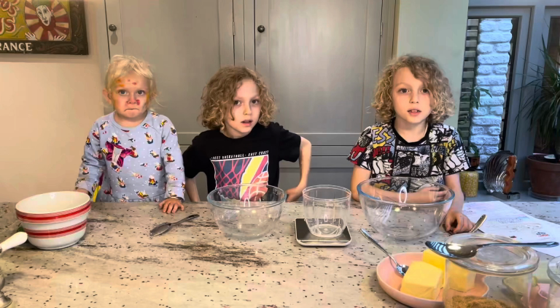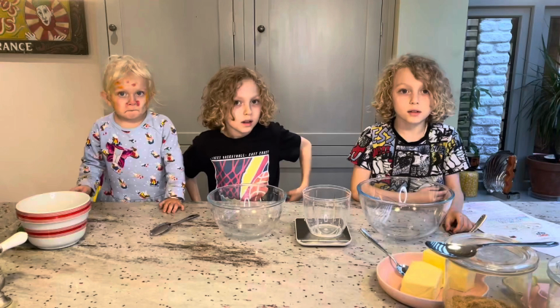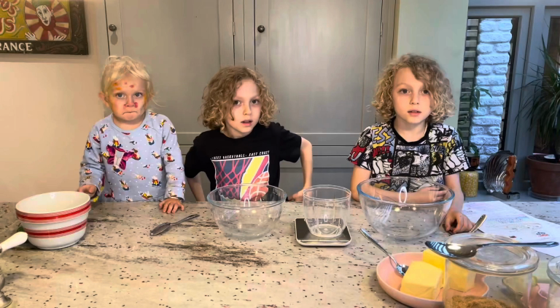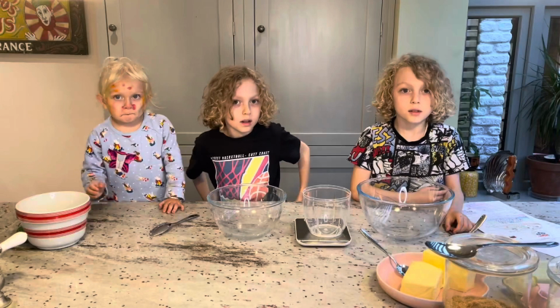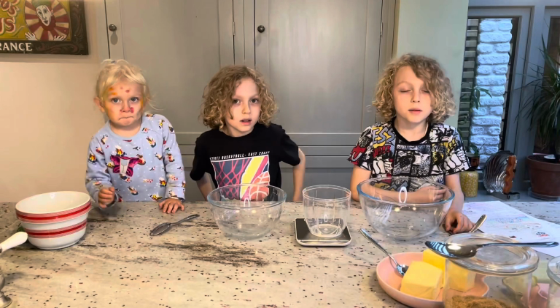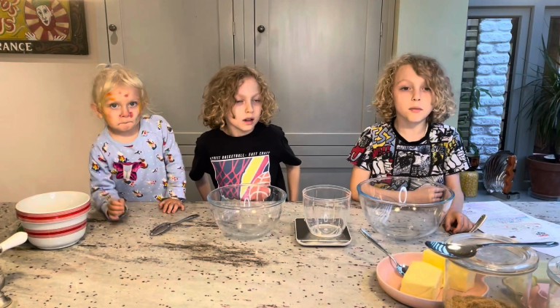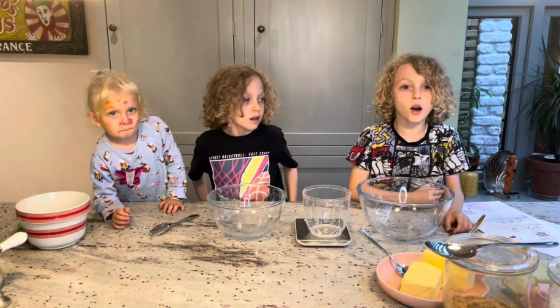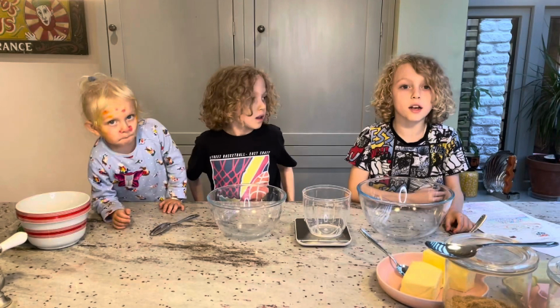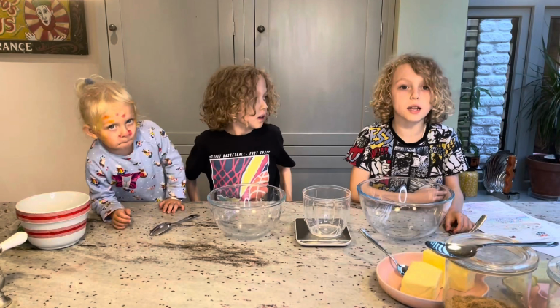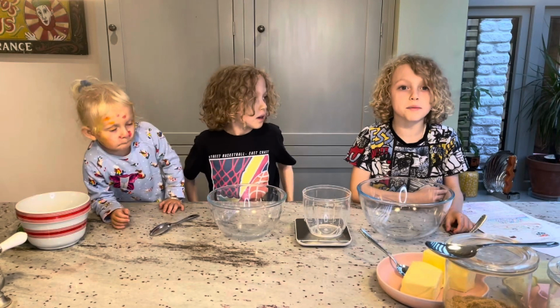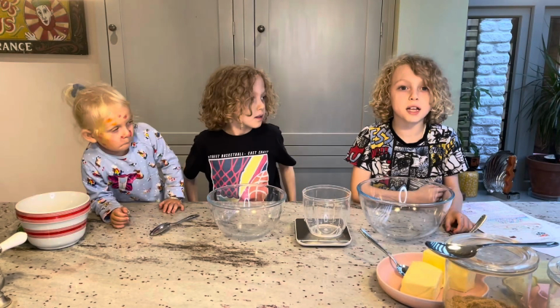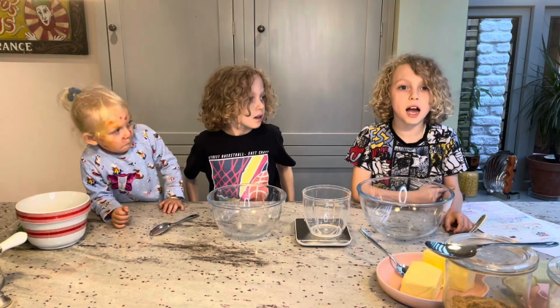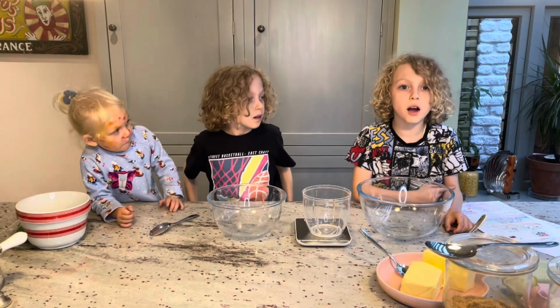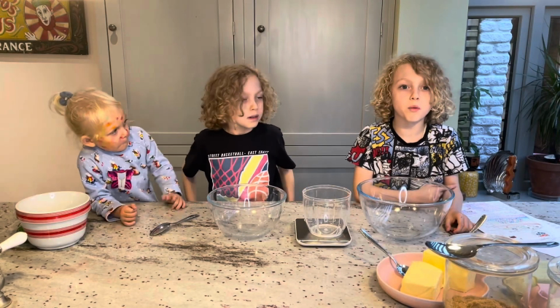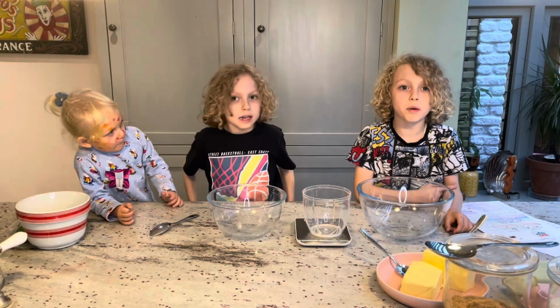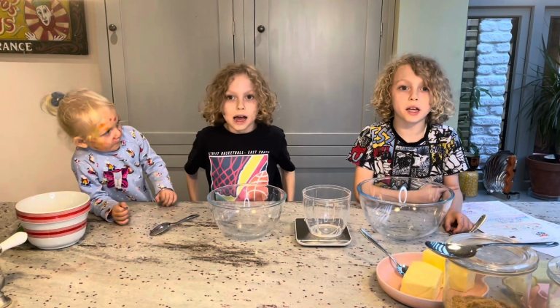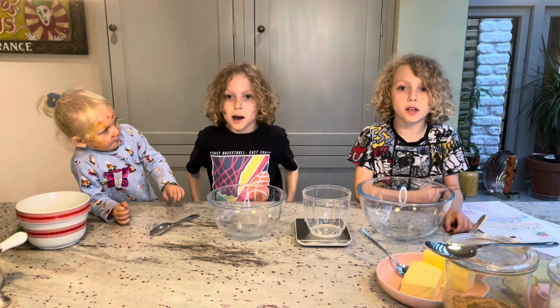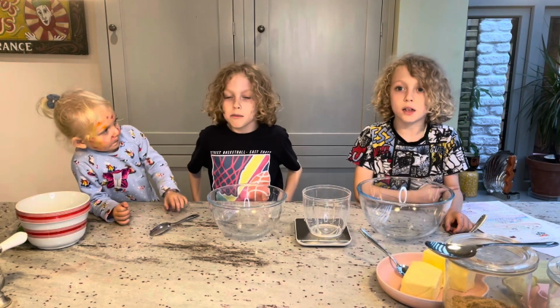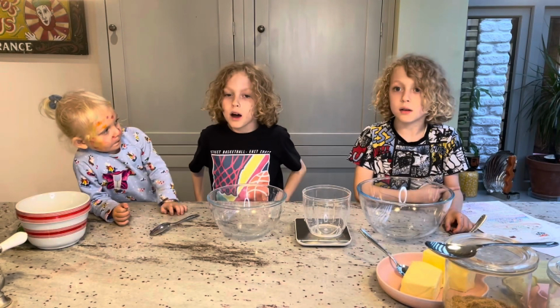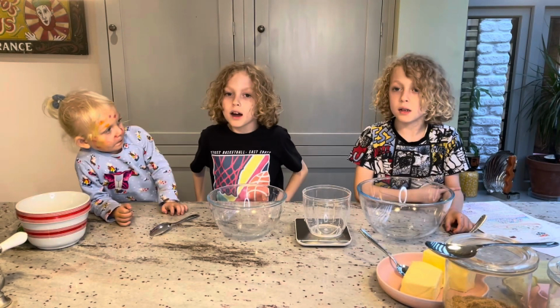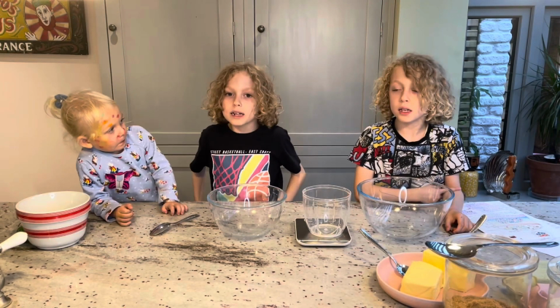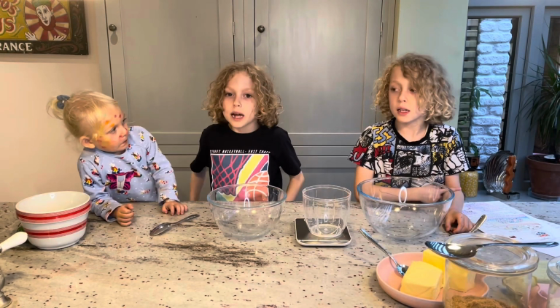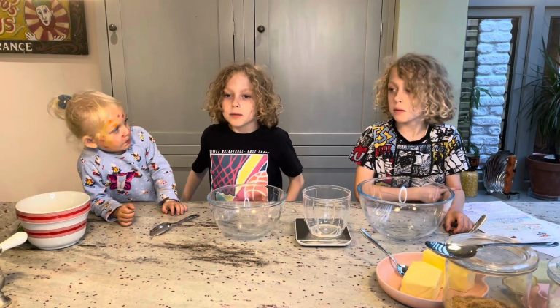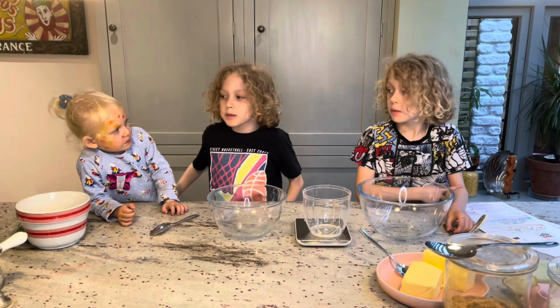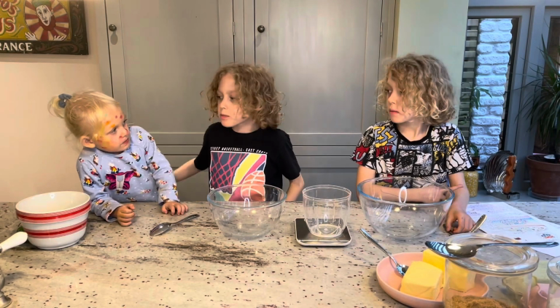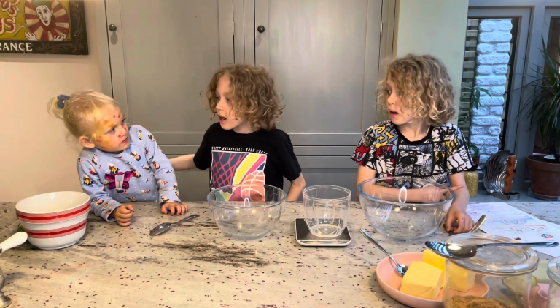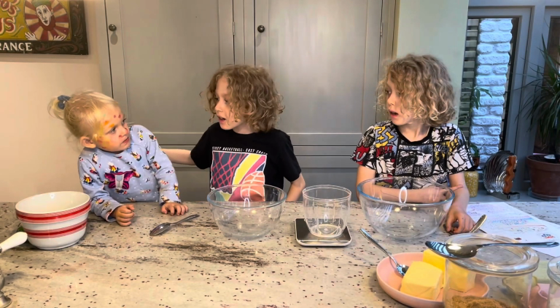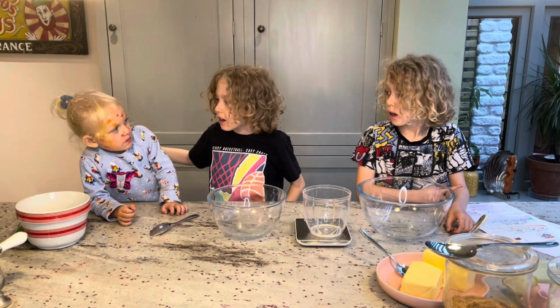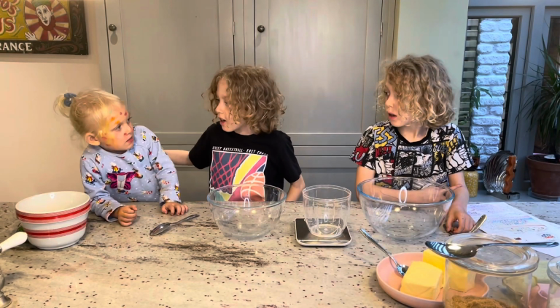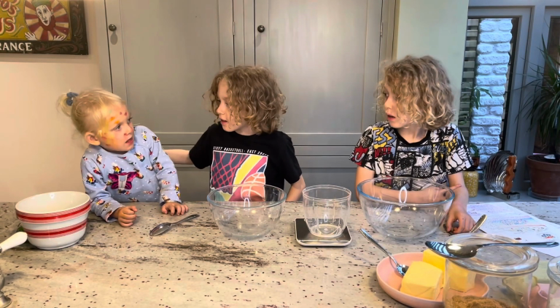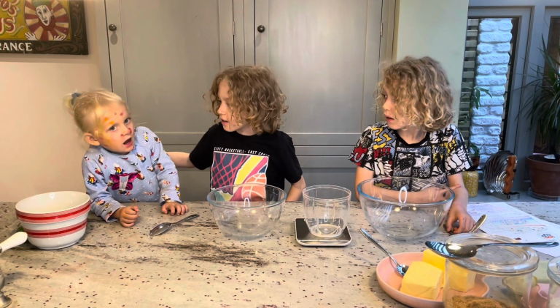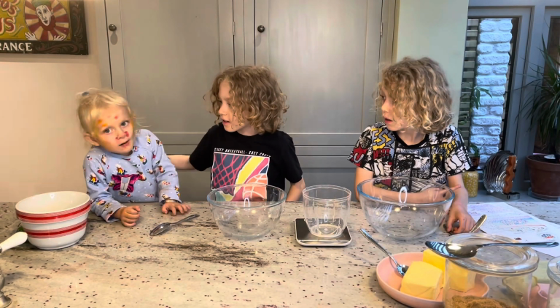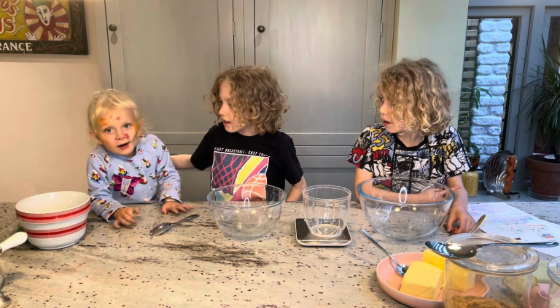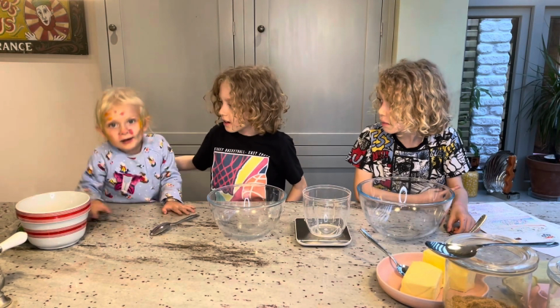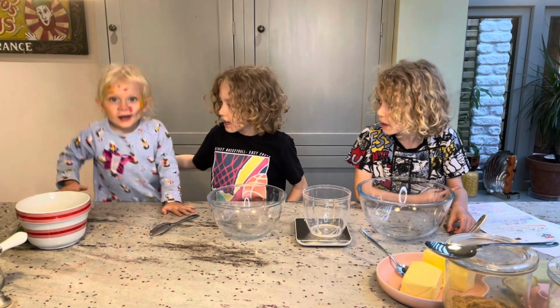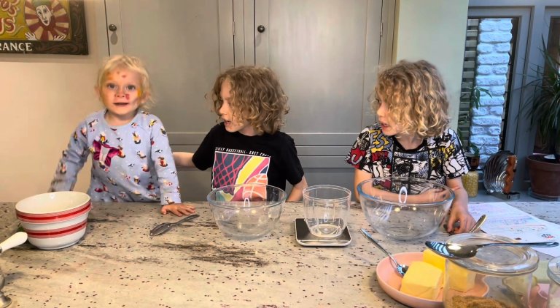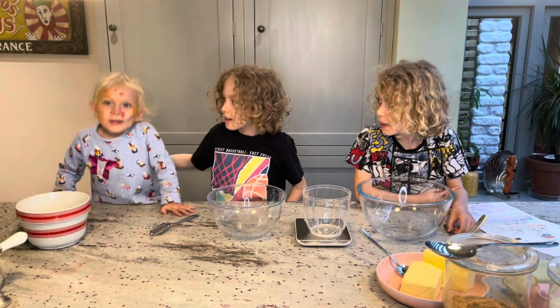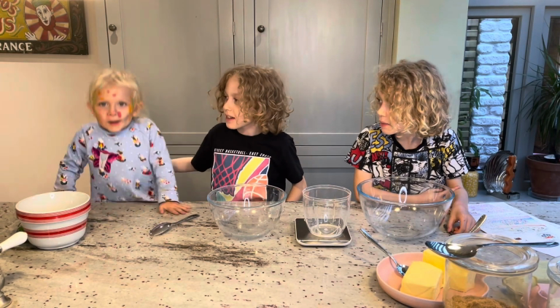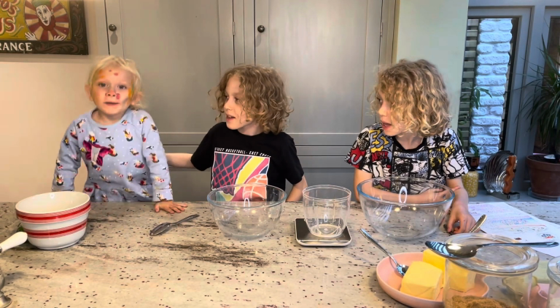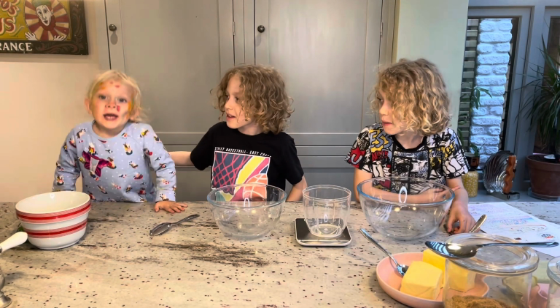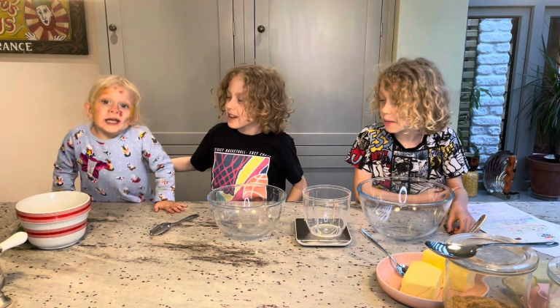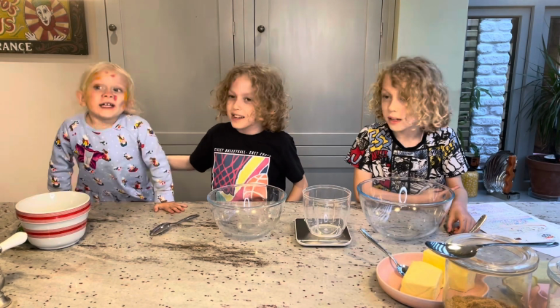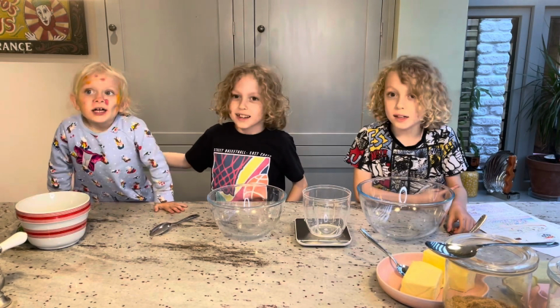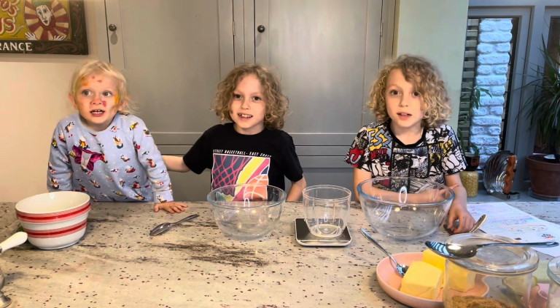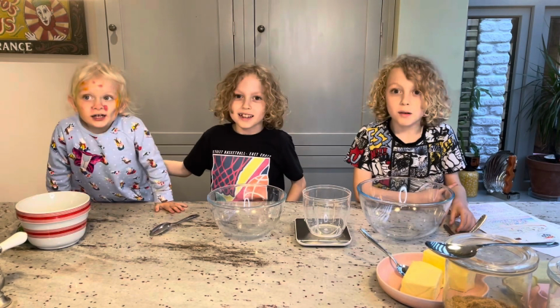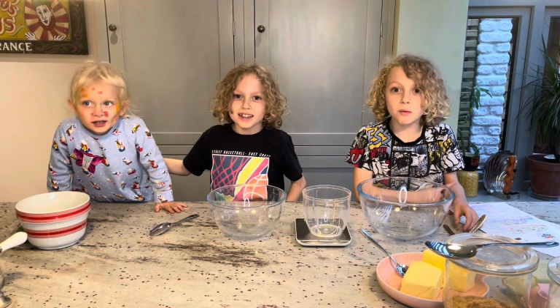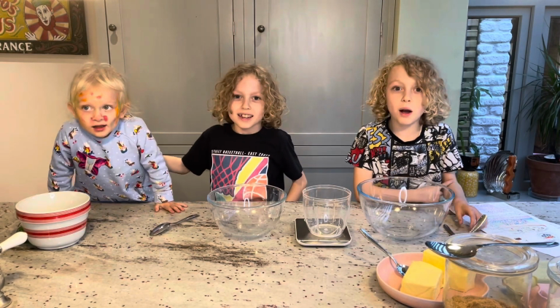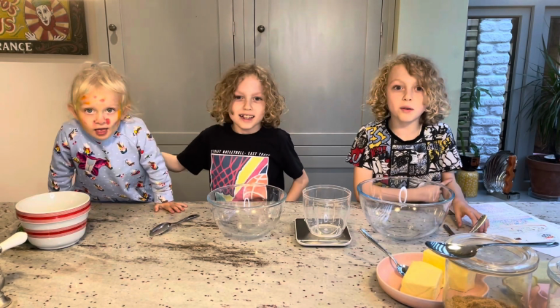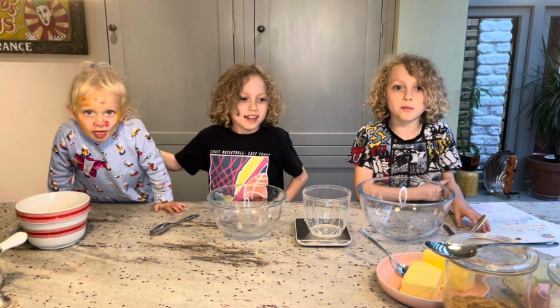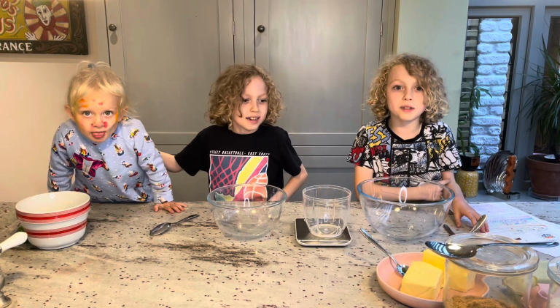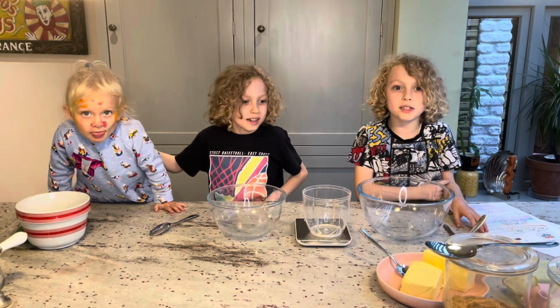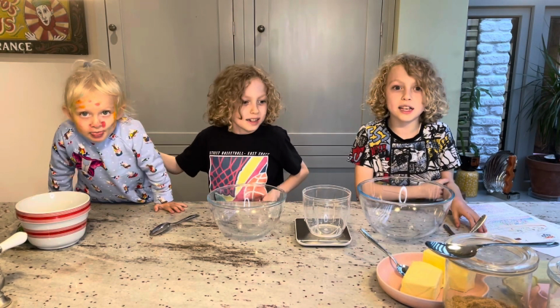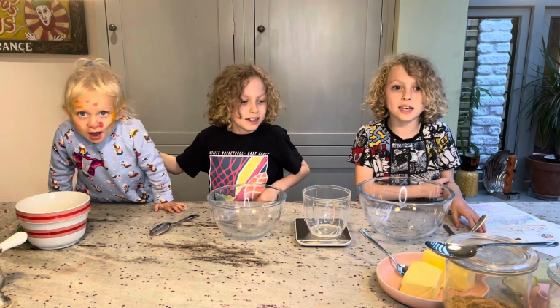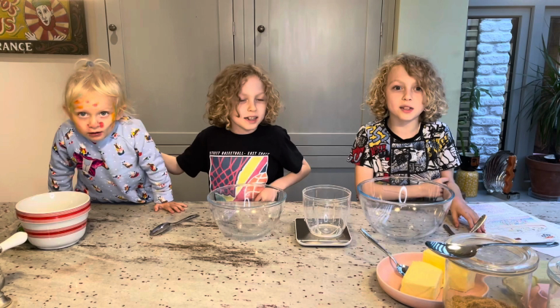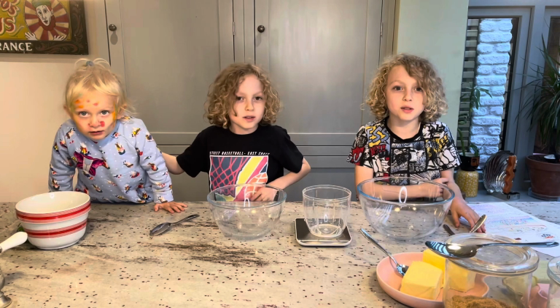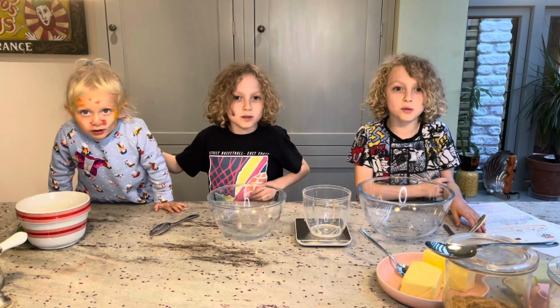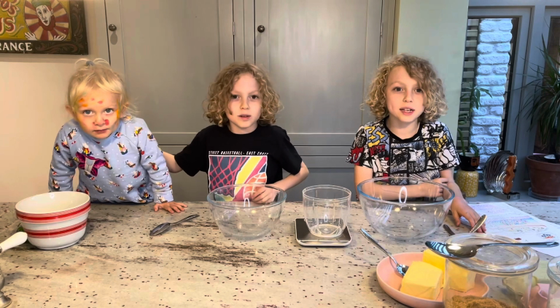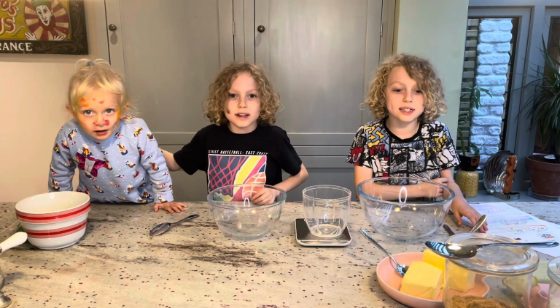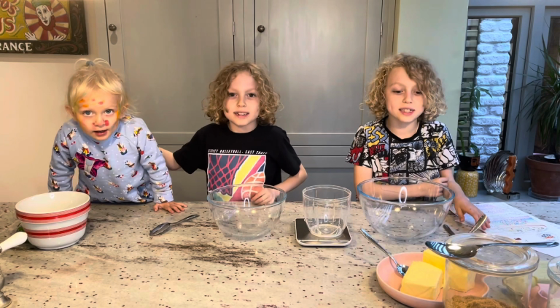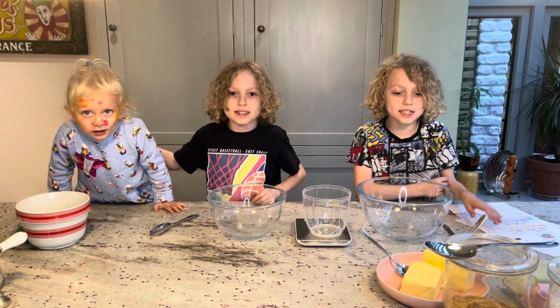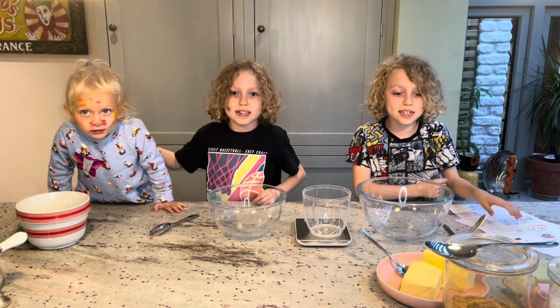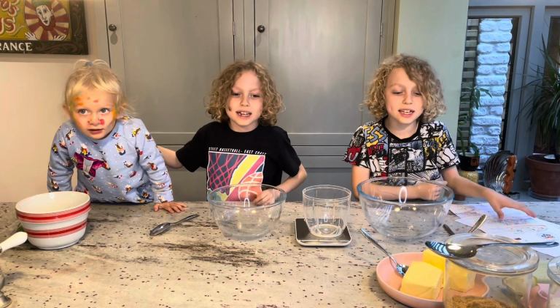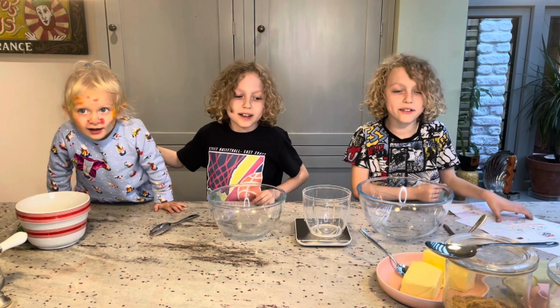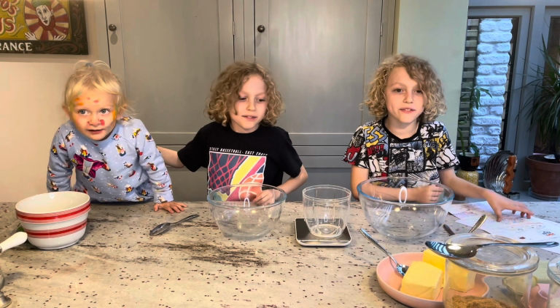My name's Albie. And my name's Milo. And my name's Dummy. Welcome to Tinkers with a TV.